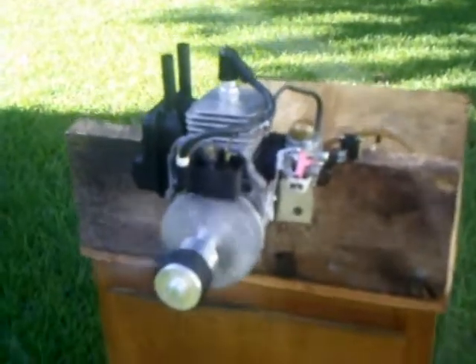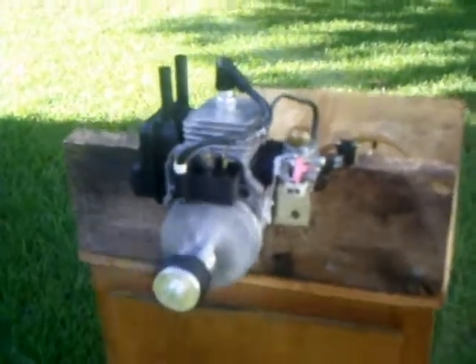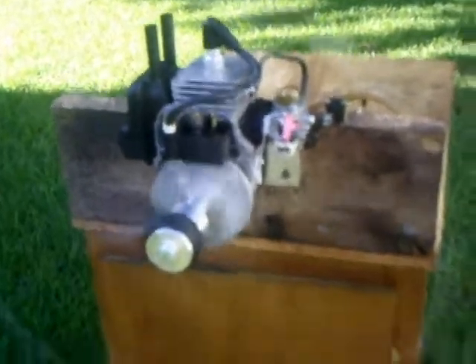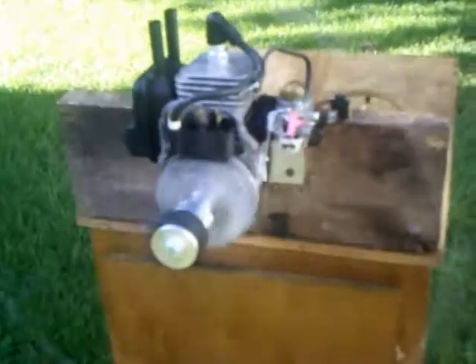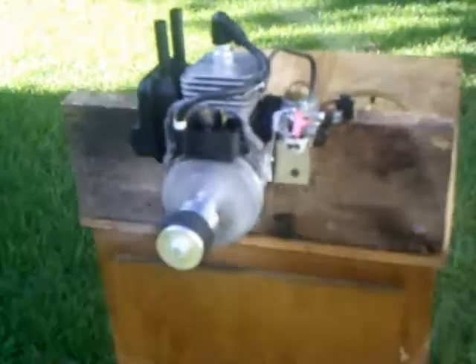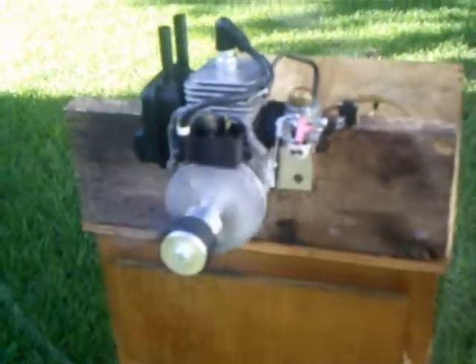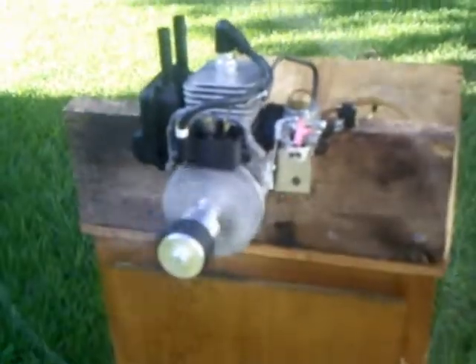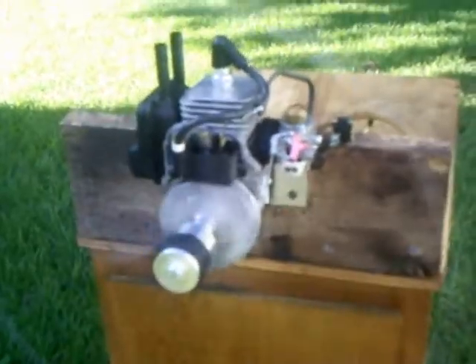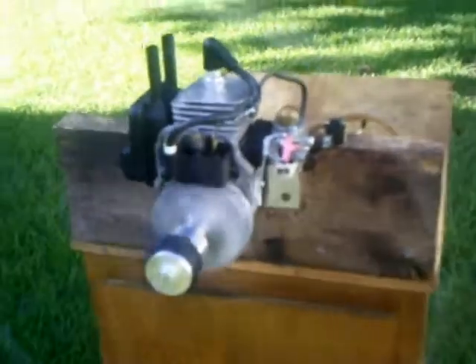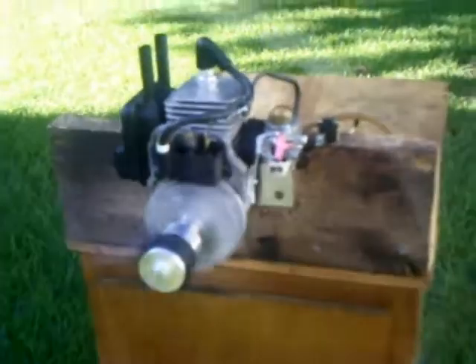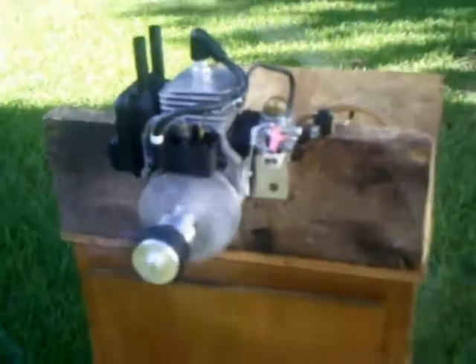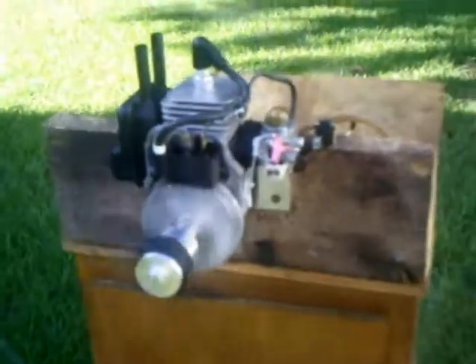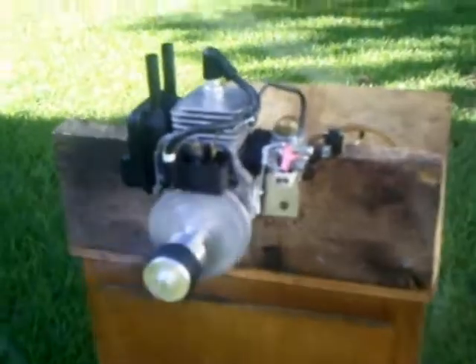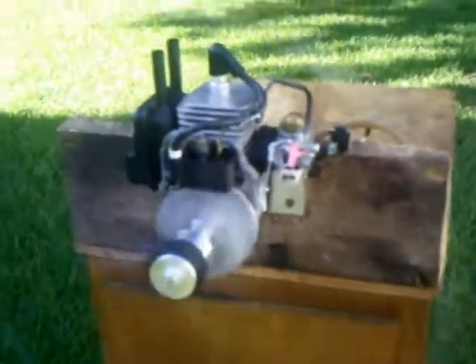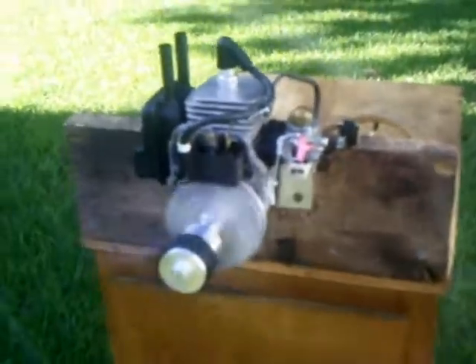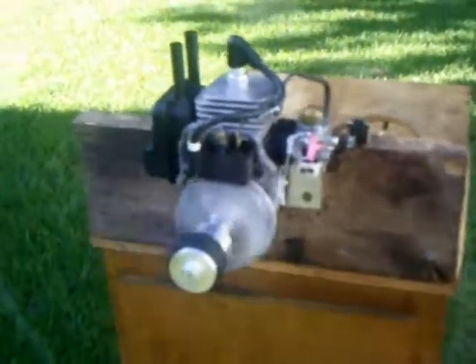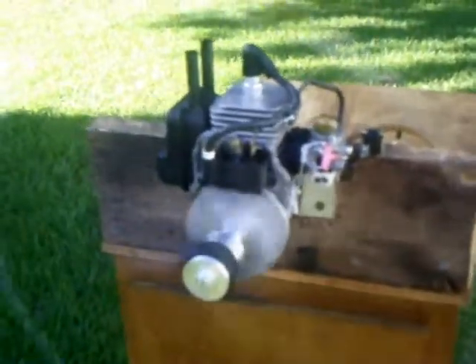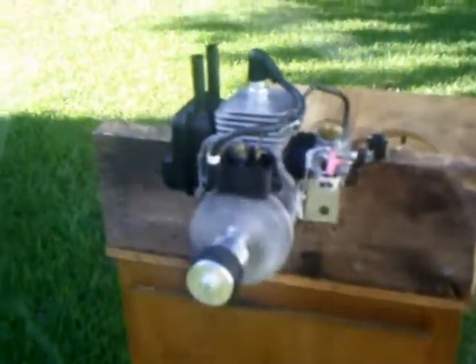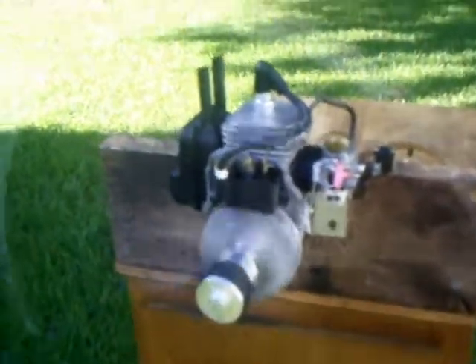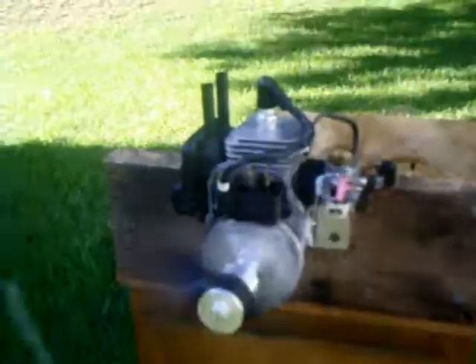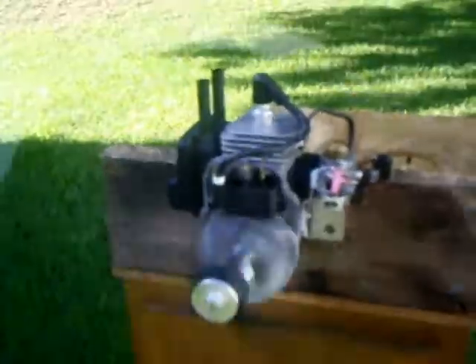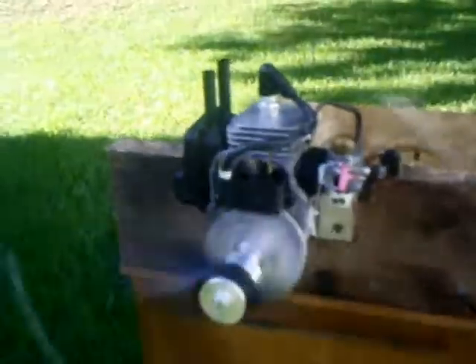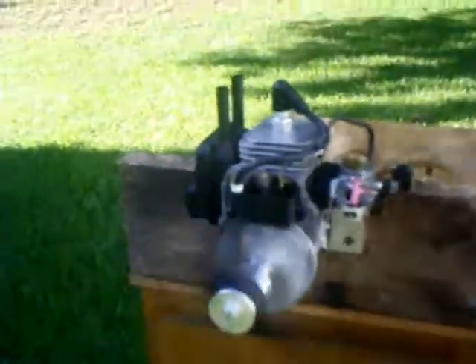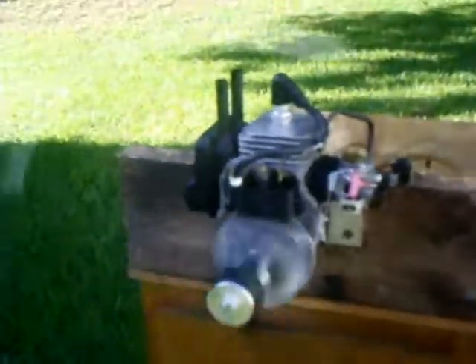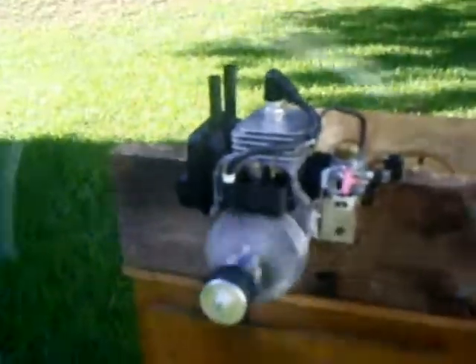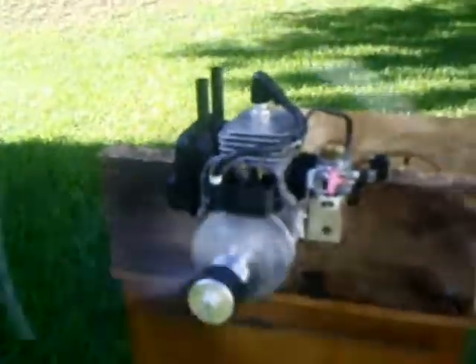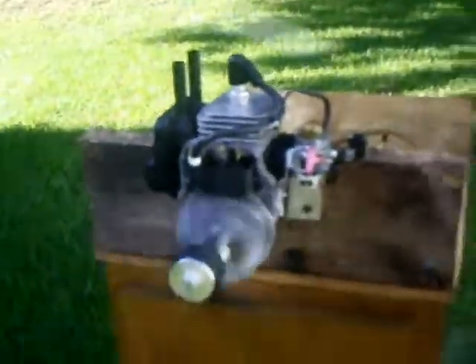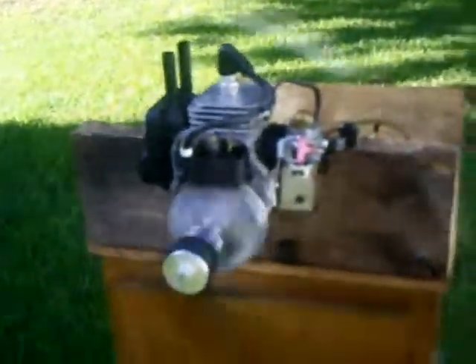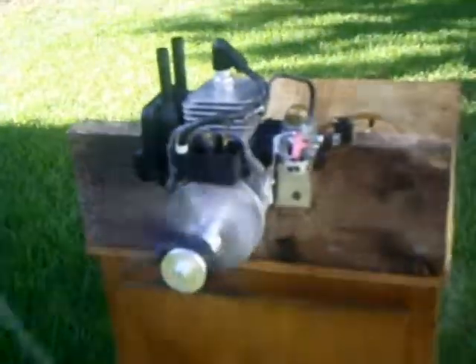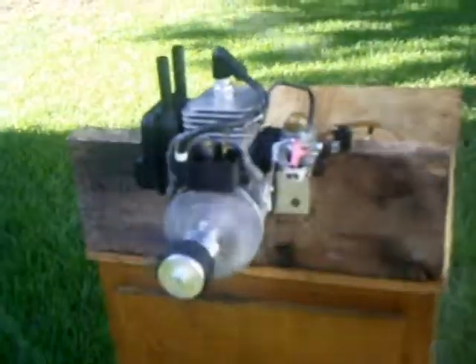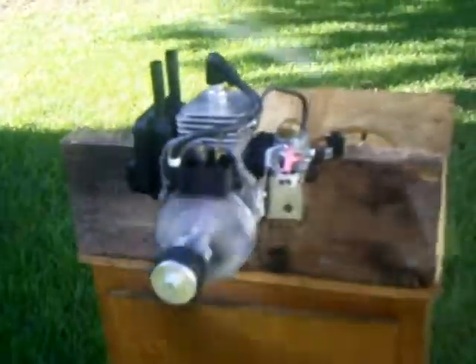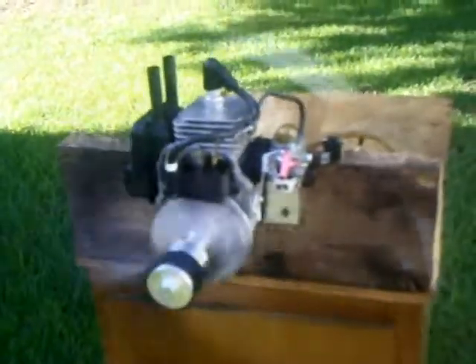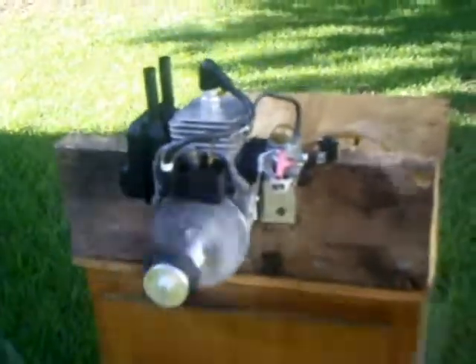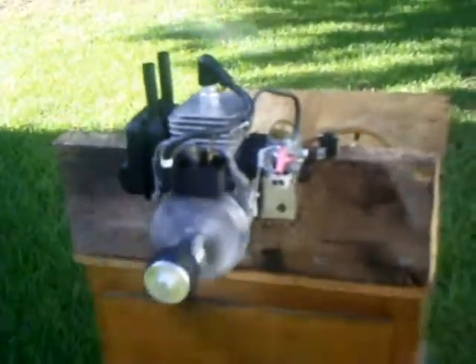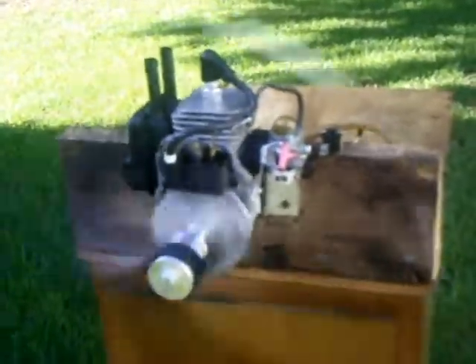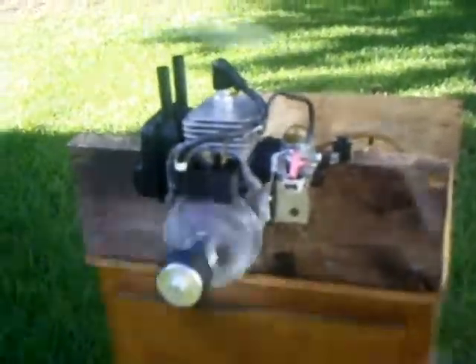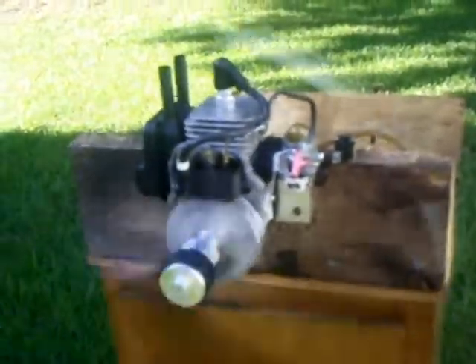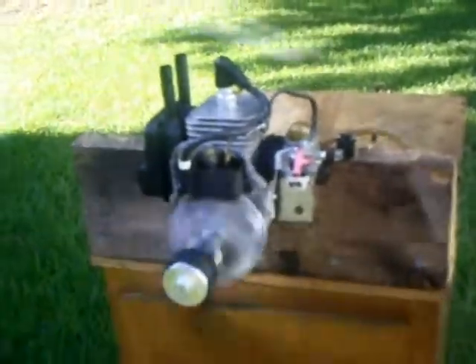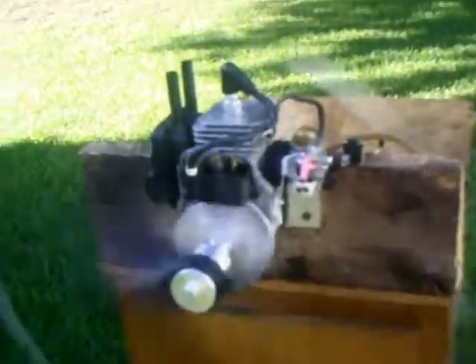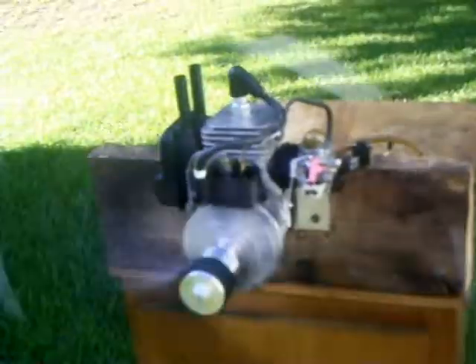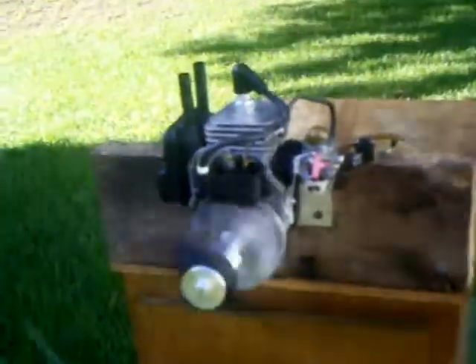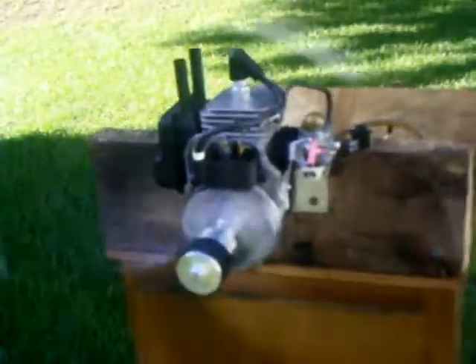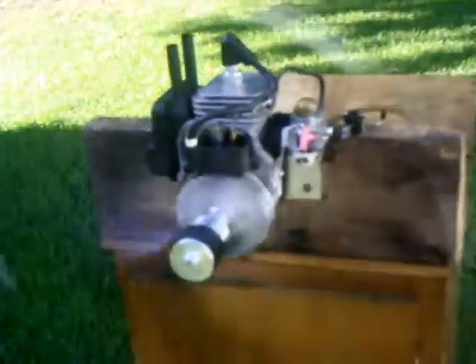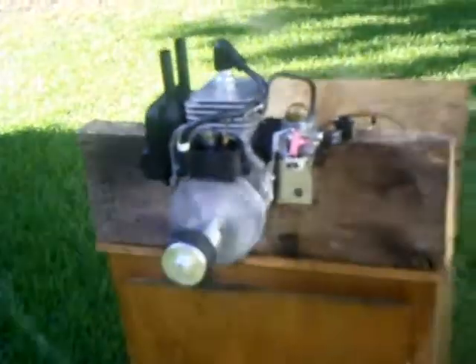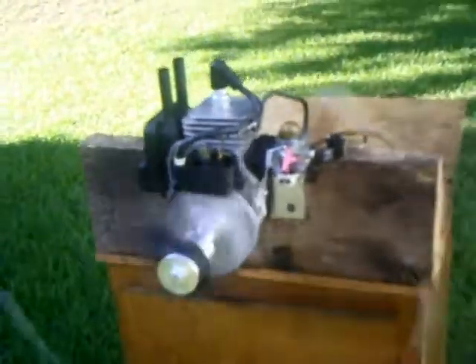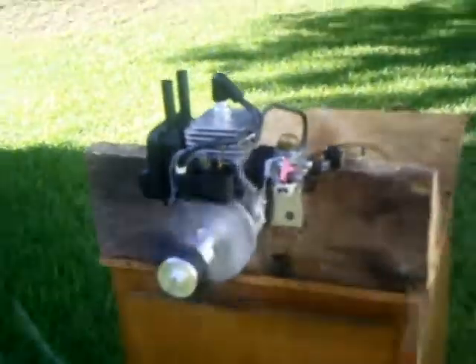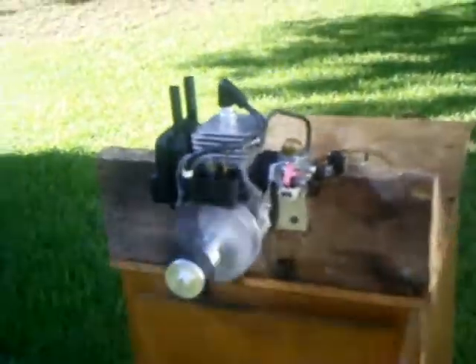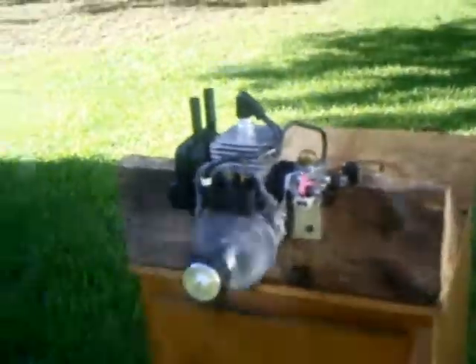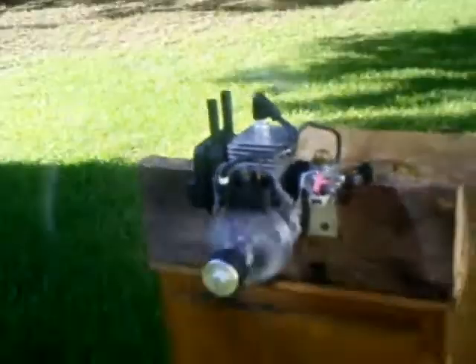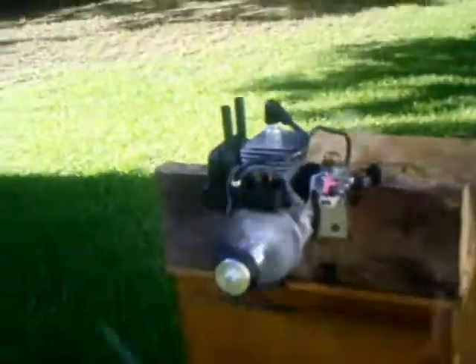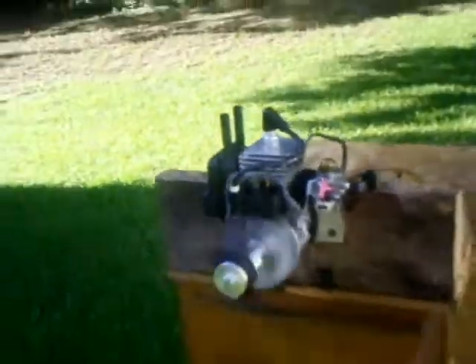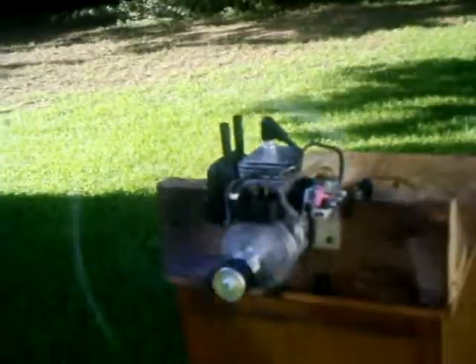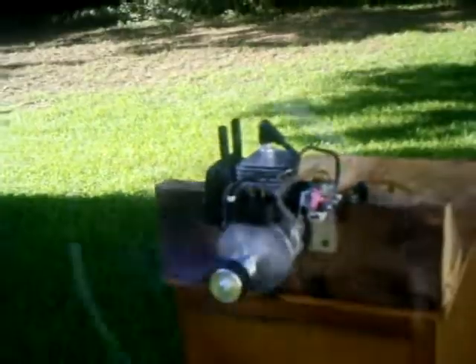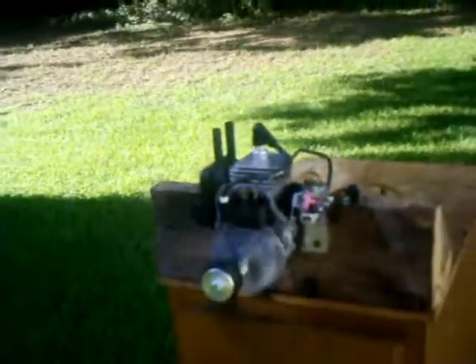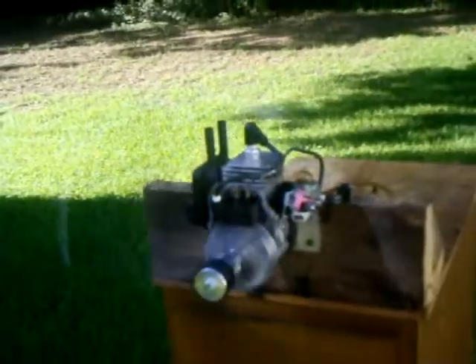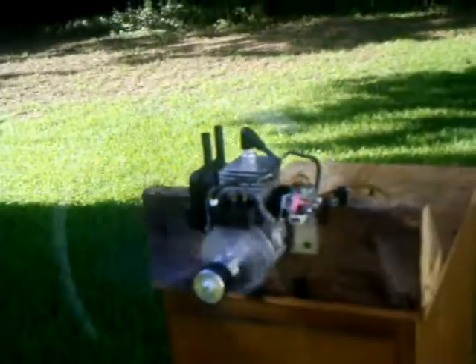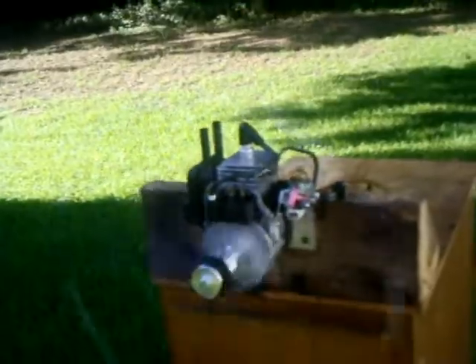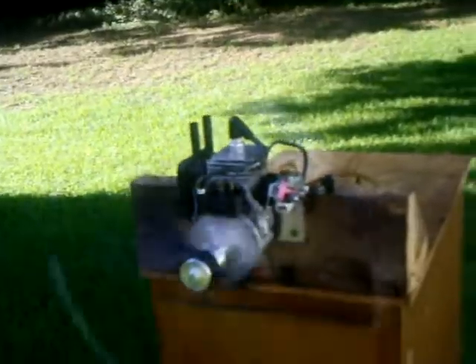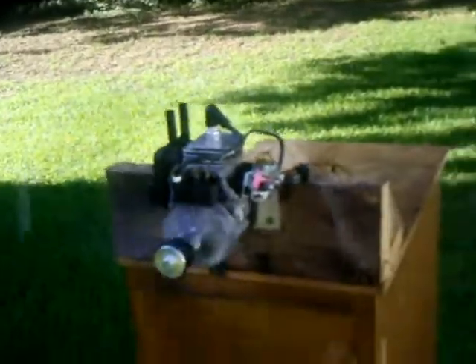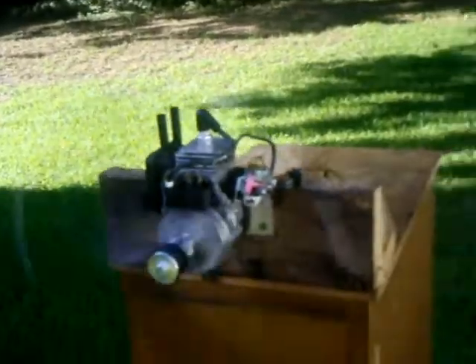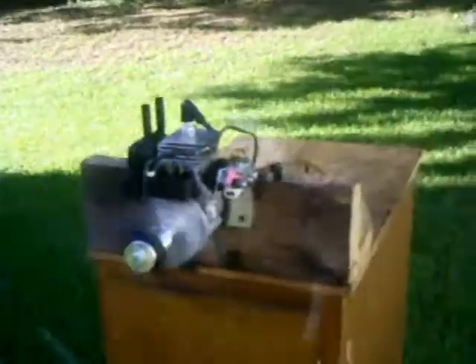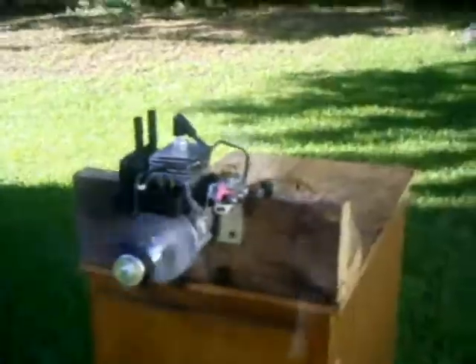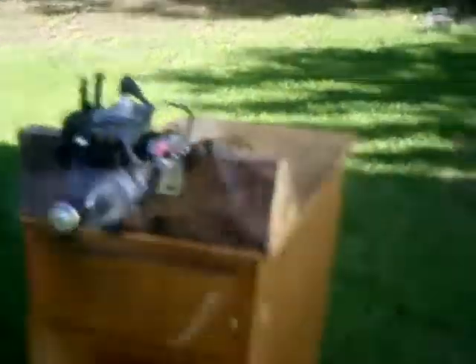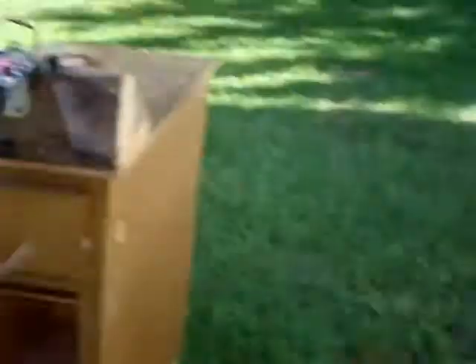I've run about 20 ounces of fuel through it now. Totally dialed in, totally ready to go.